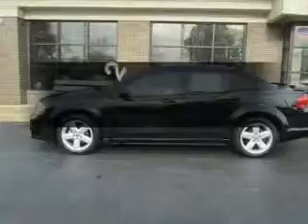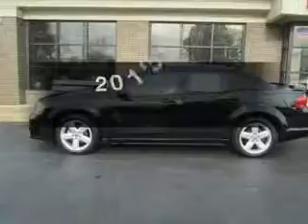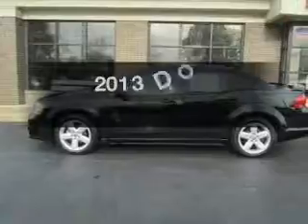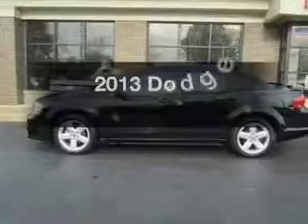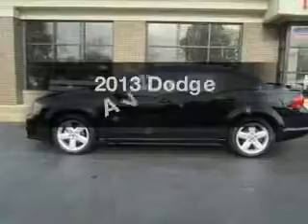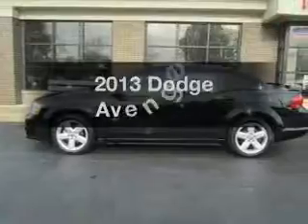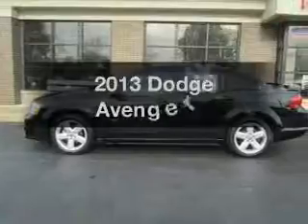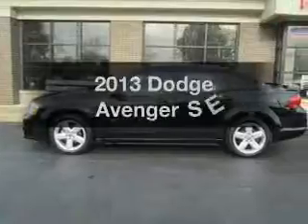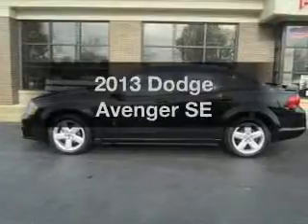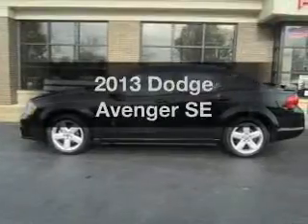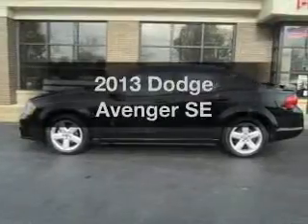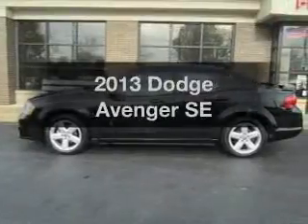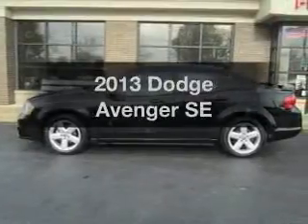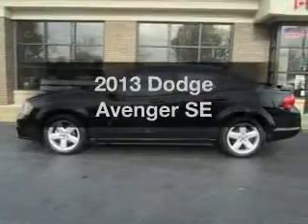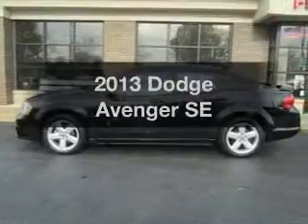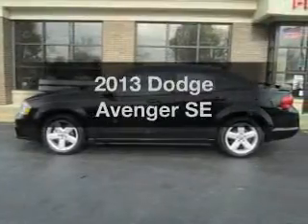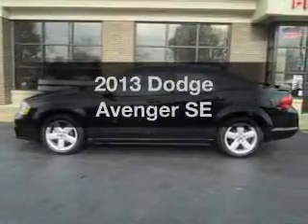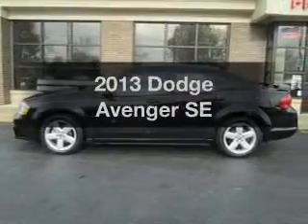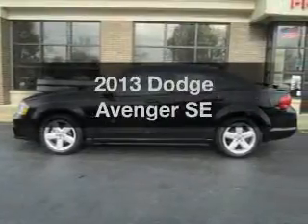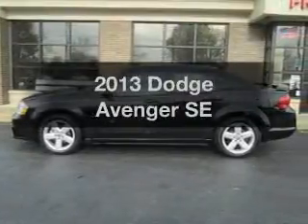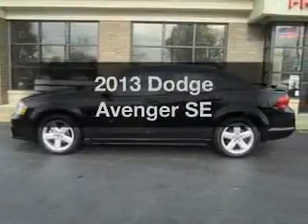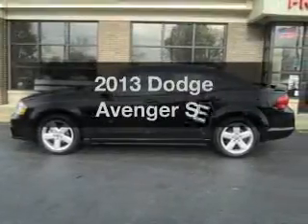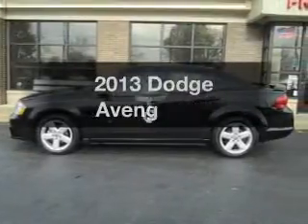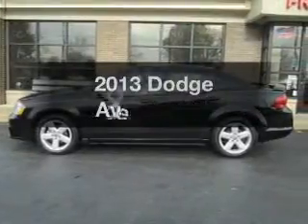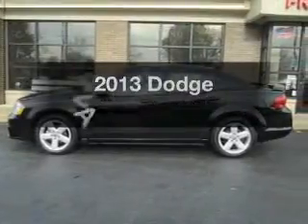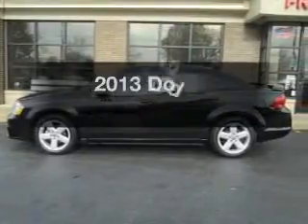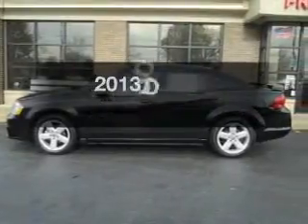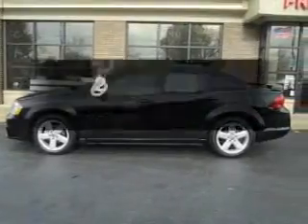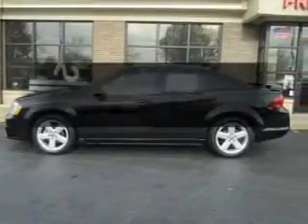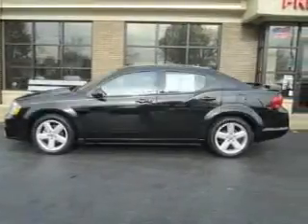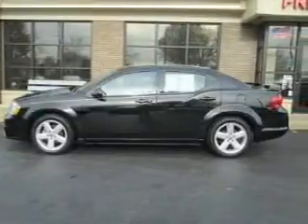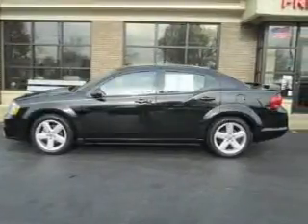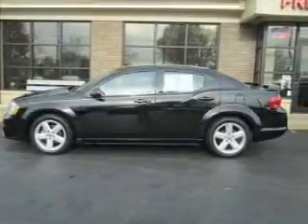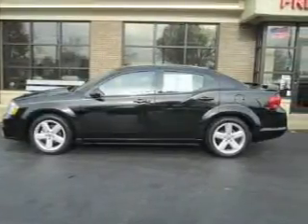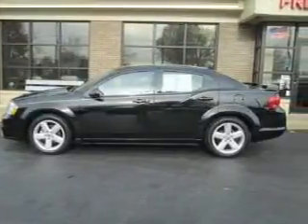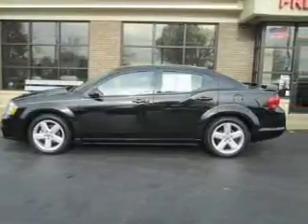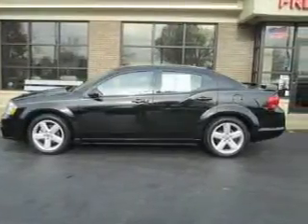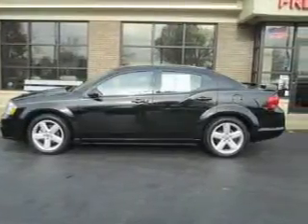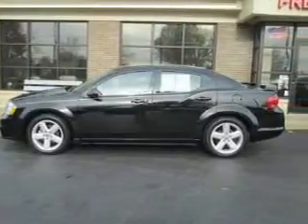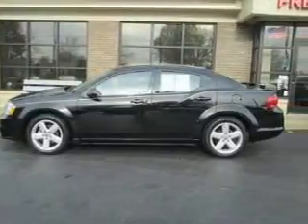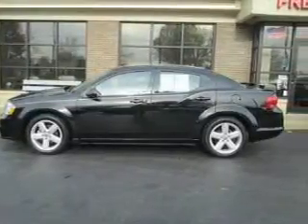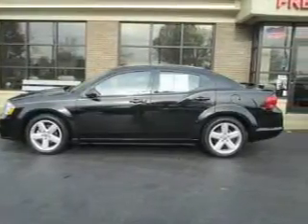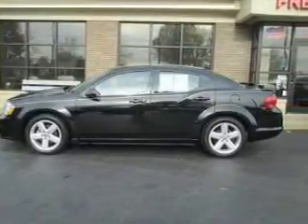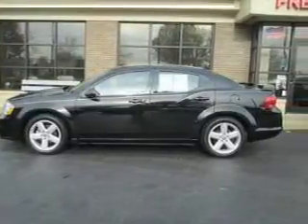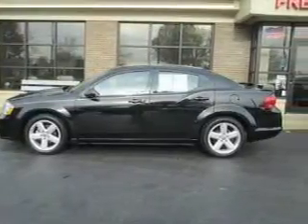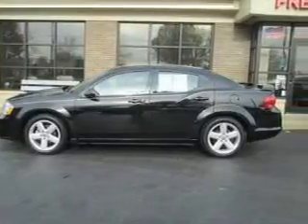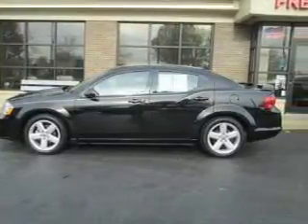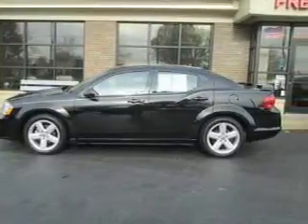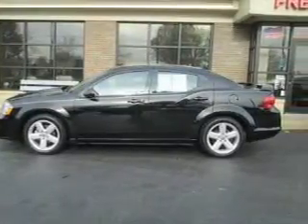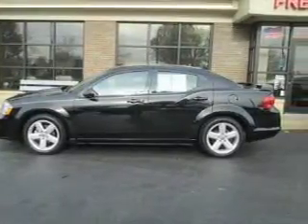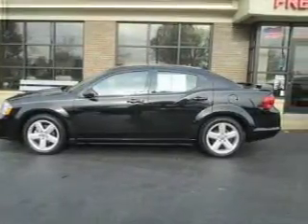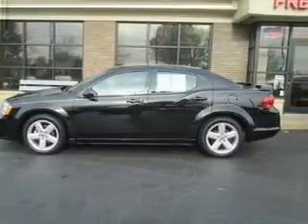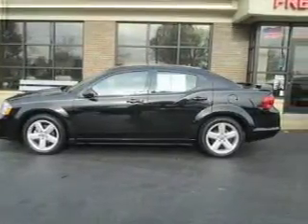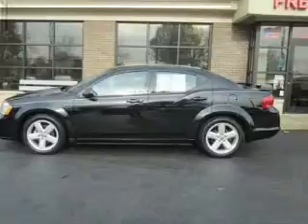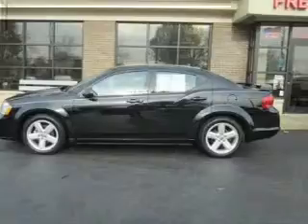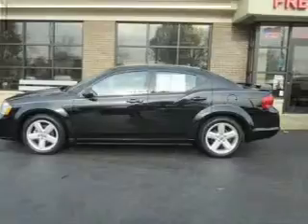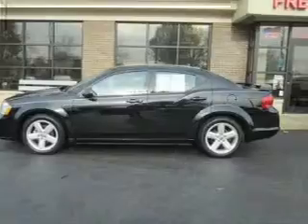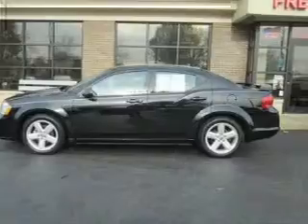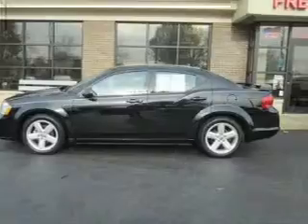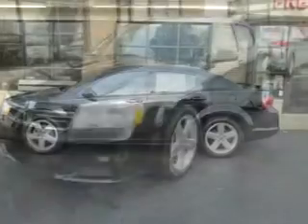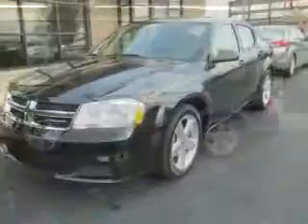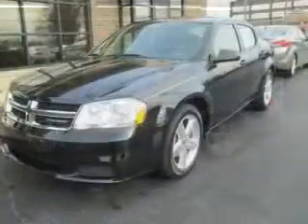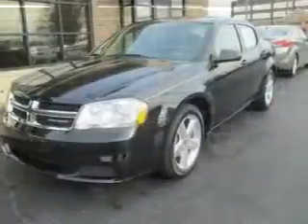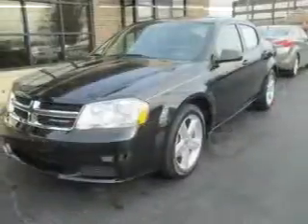Introducing the 2013 Dodge Avenger. Travel the roads in style and comfort in this great vehicle.